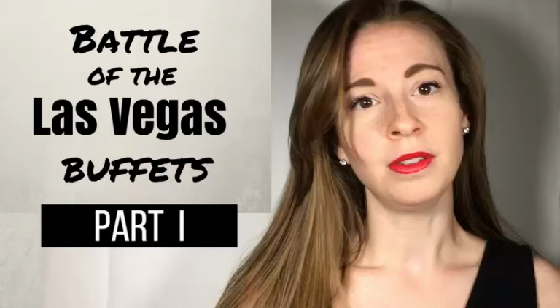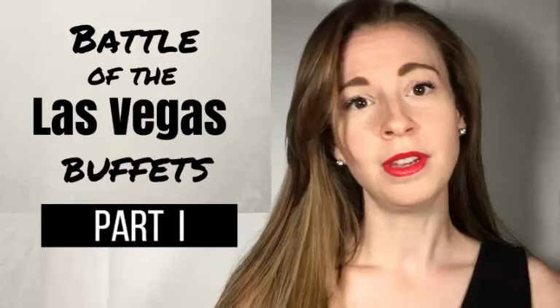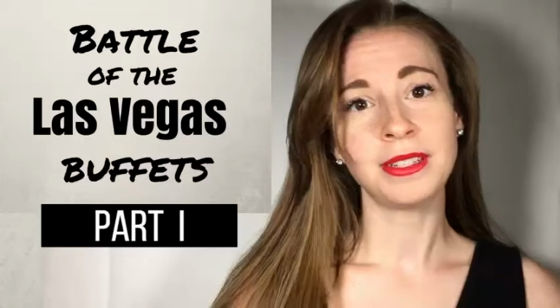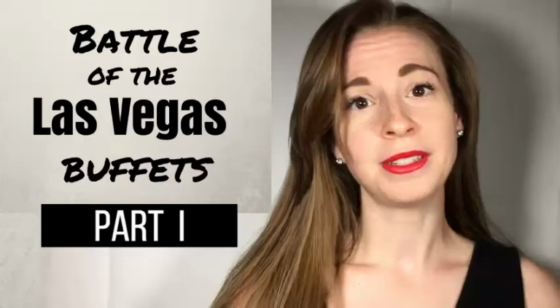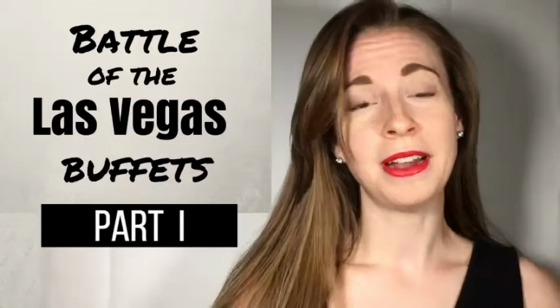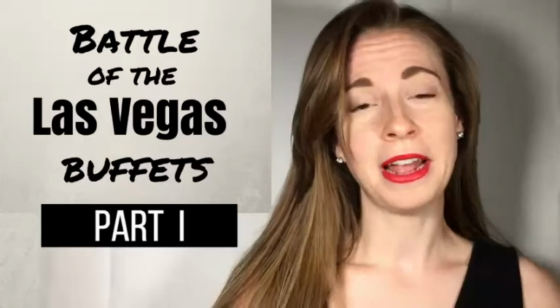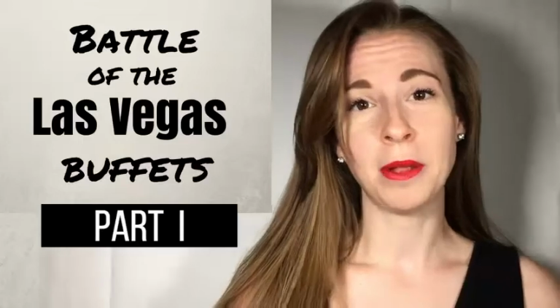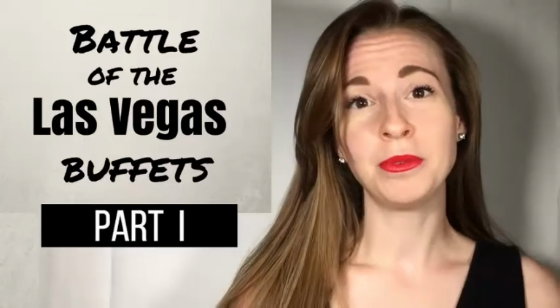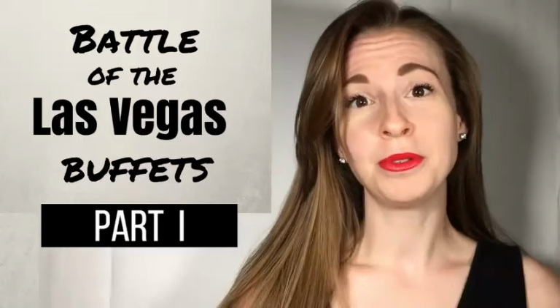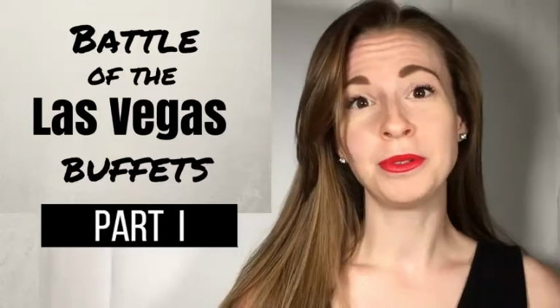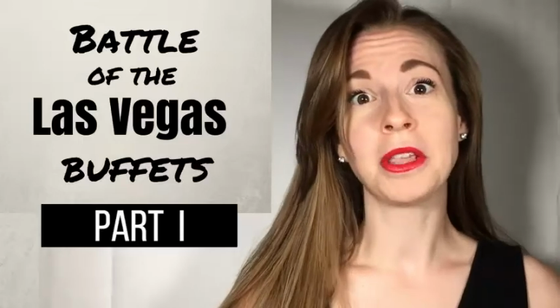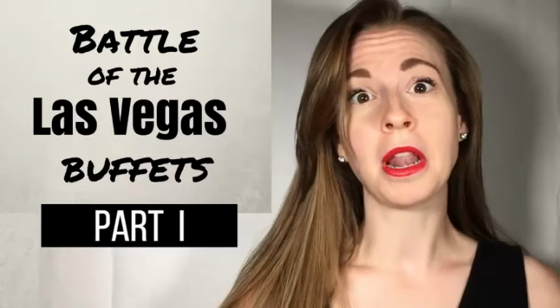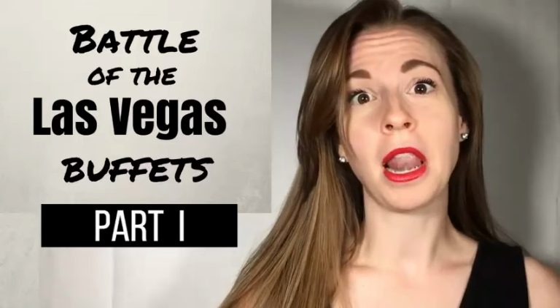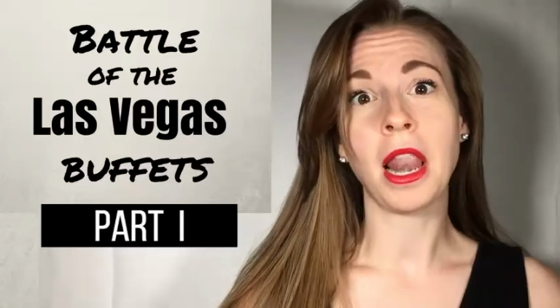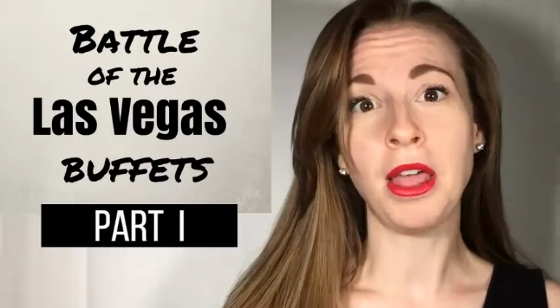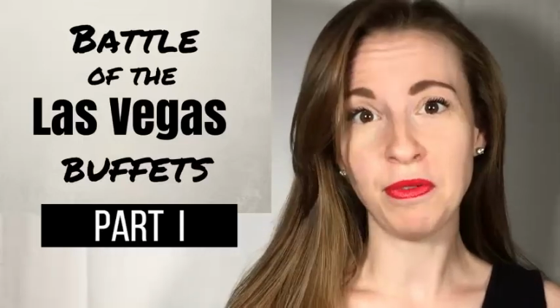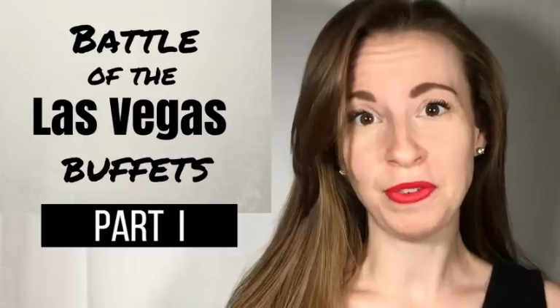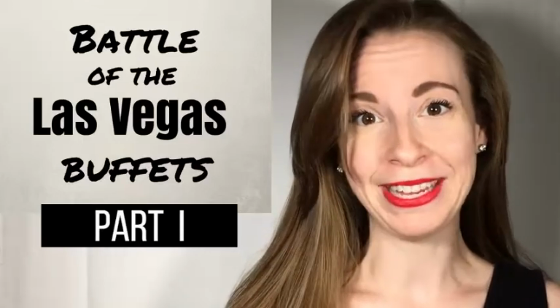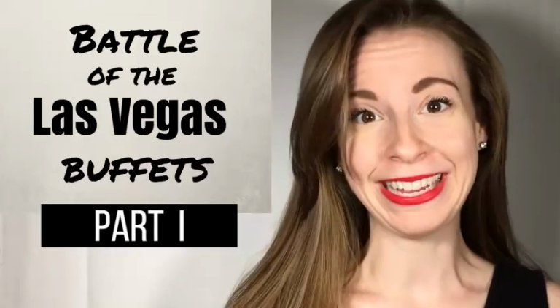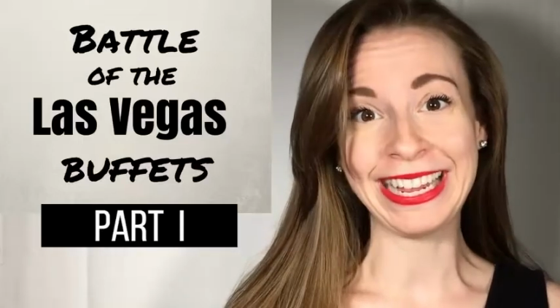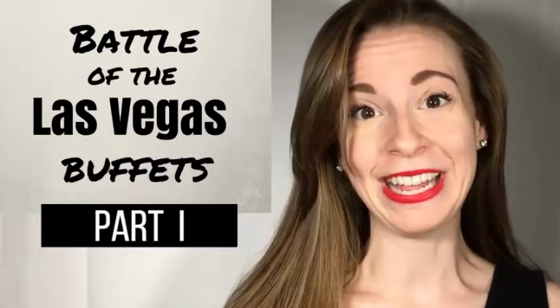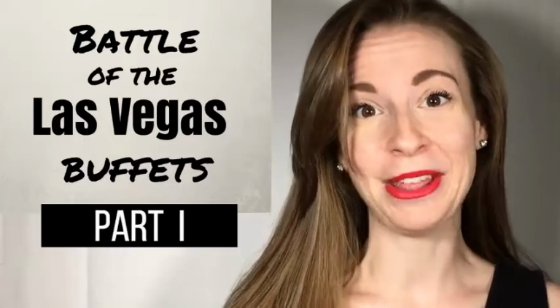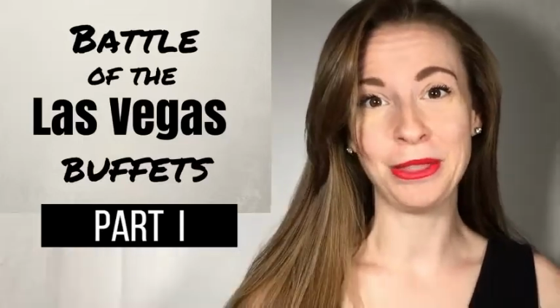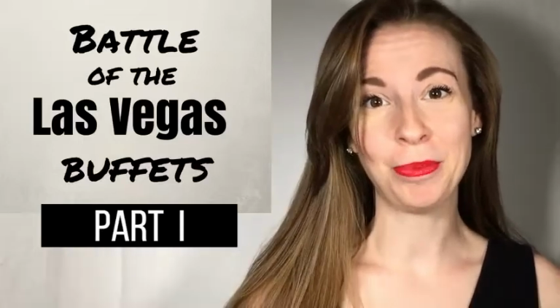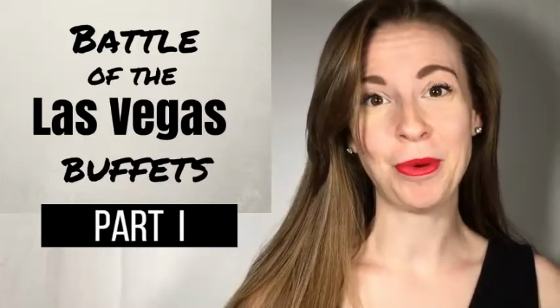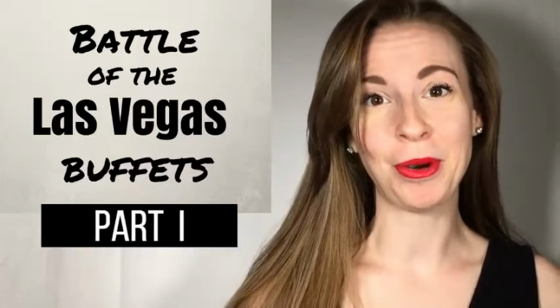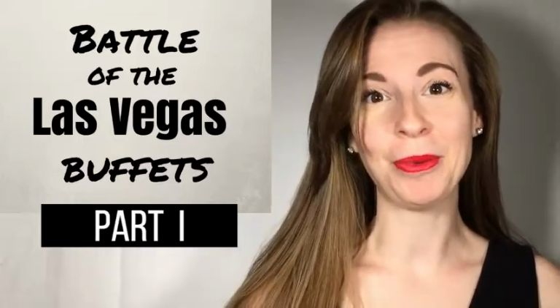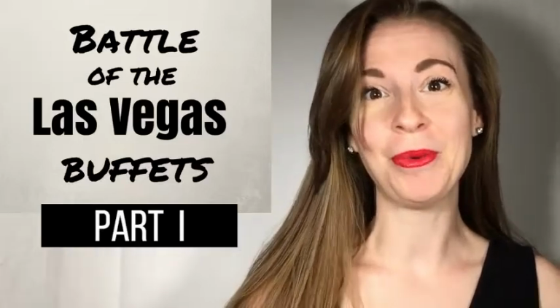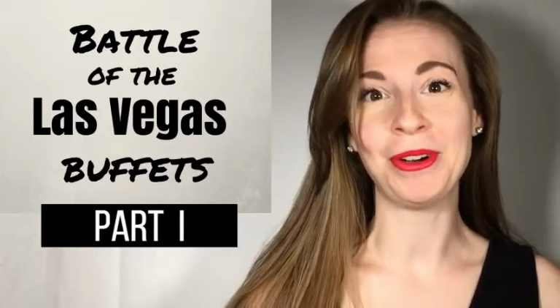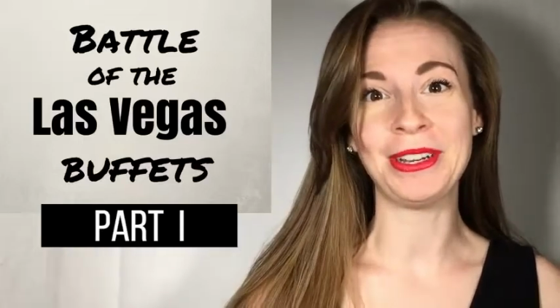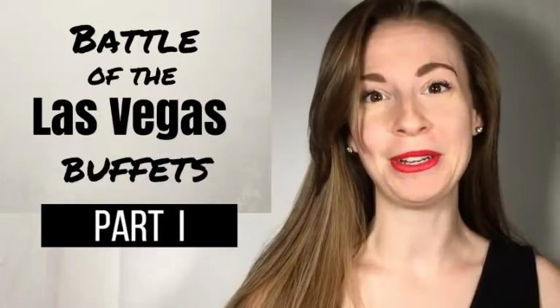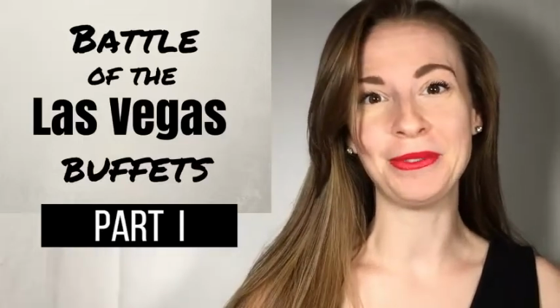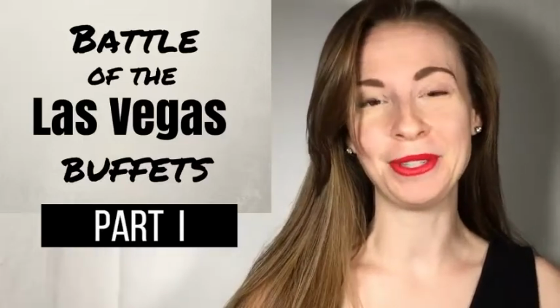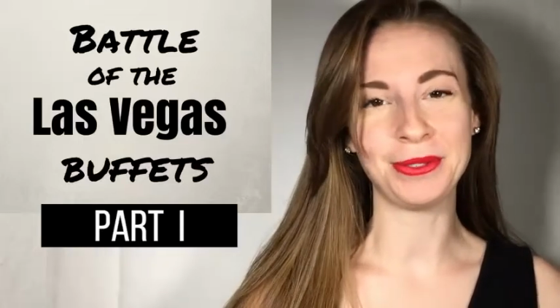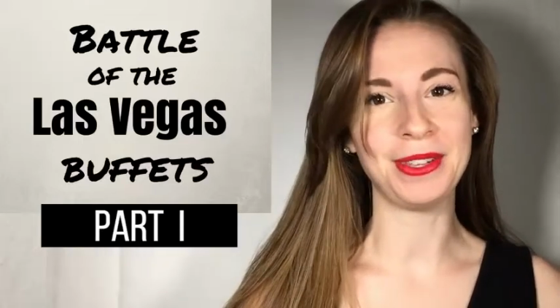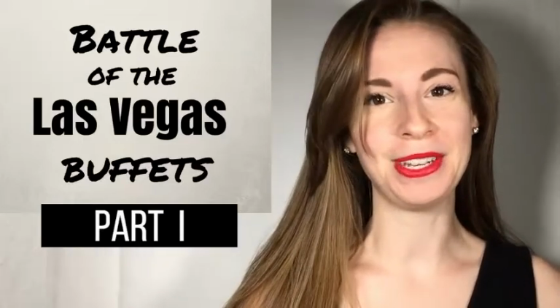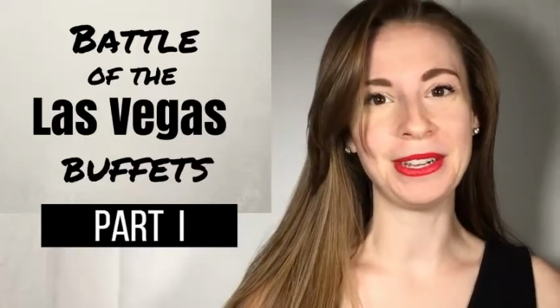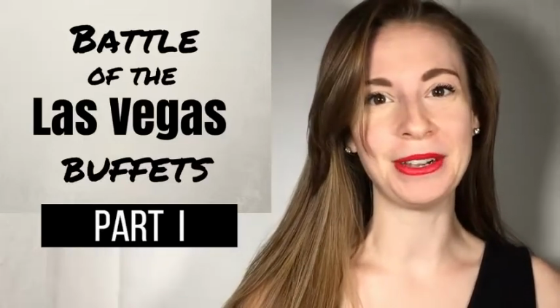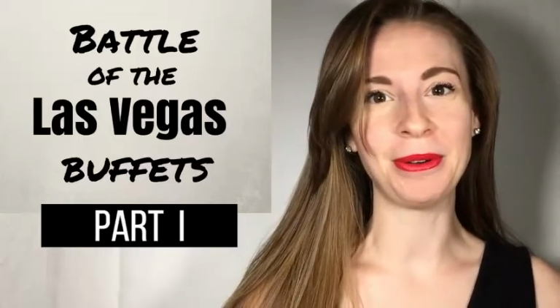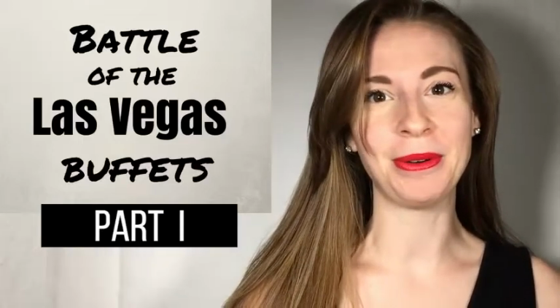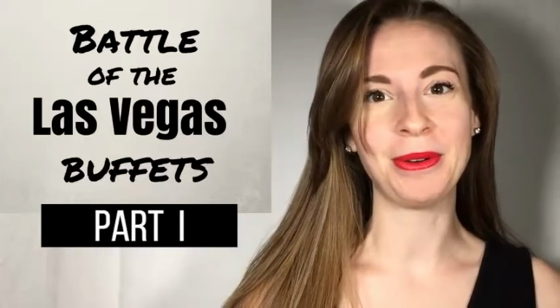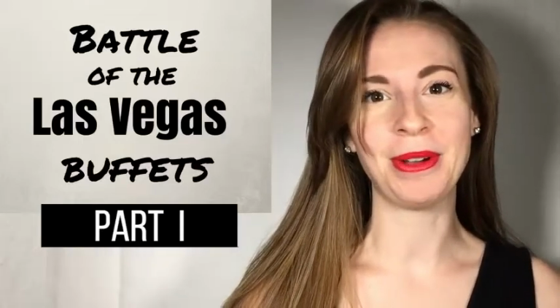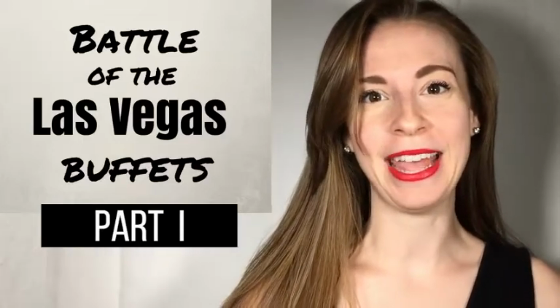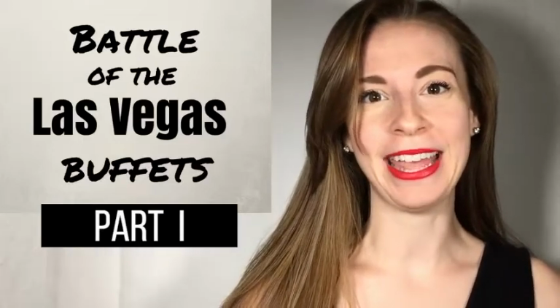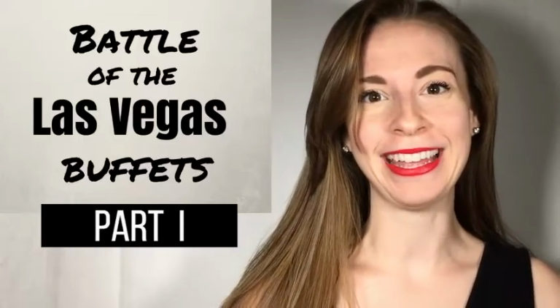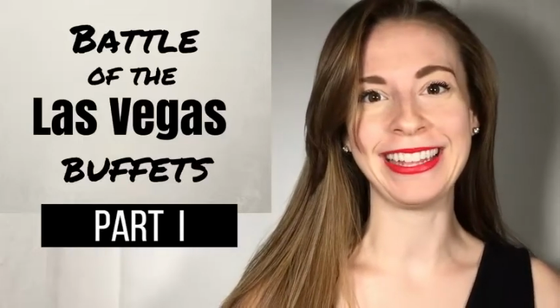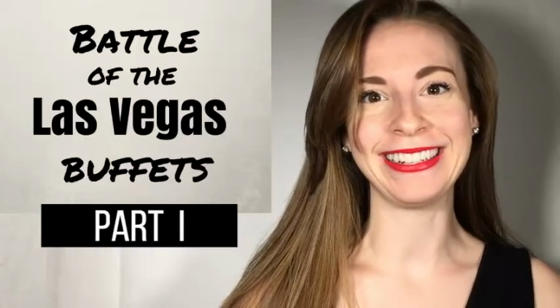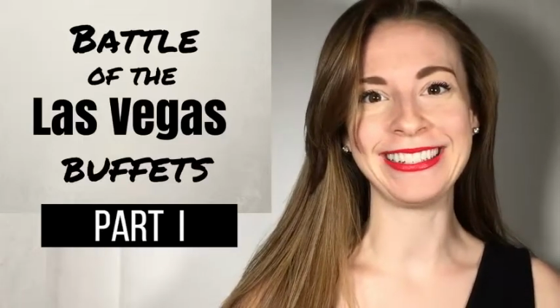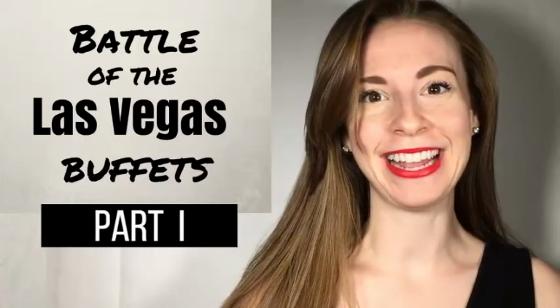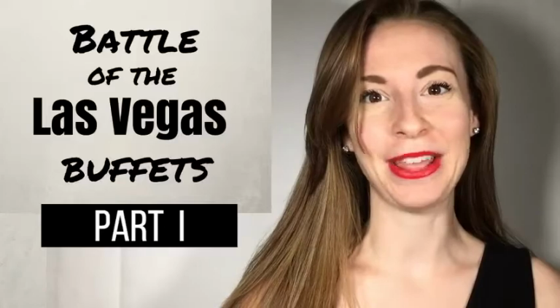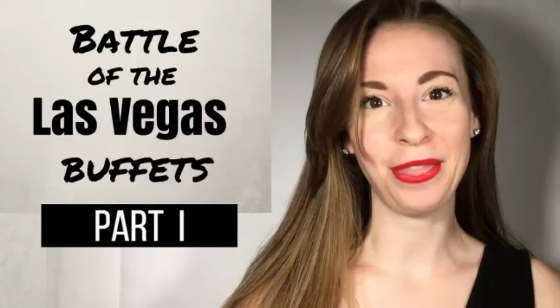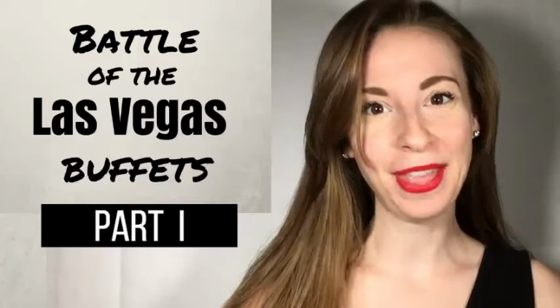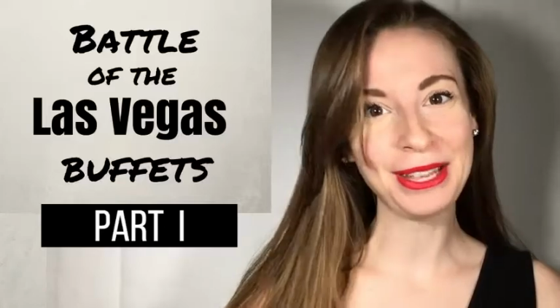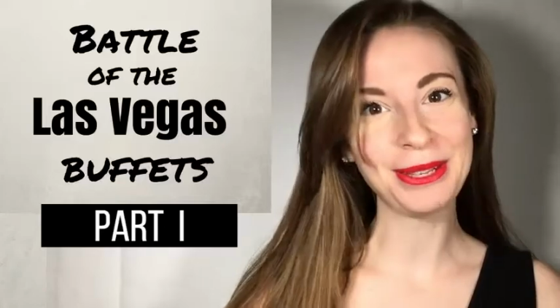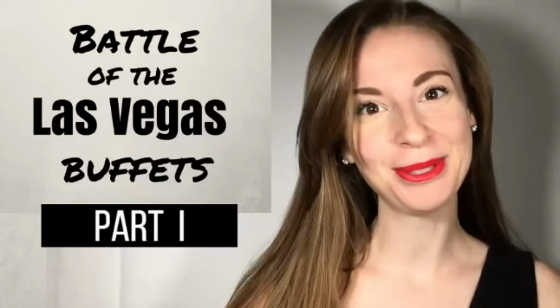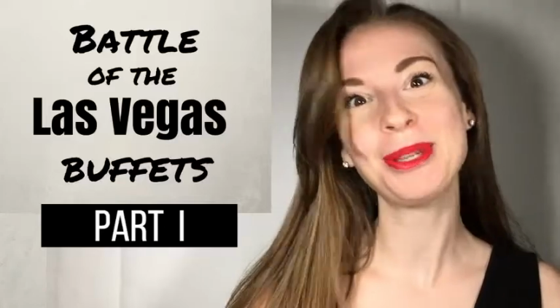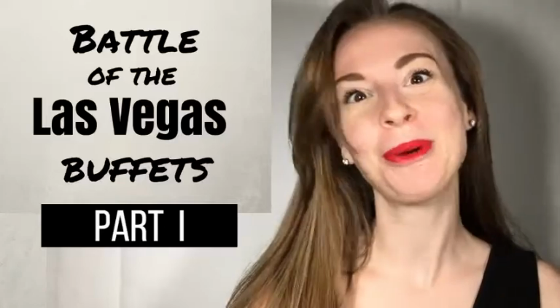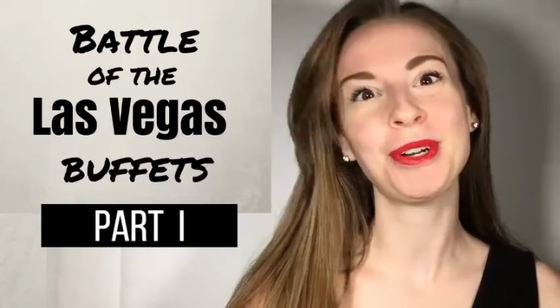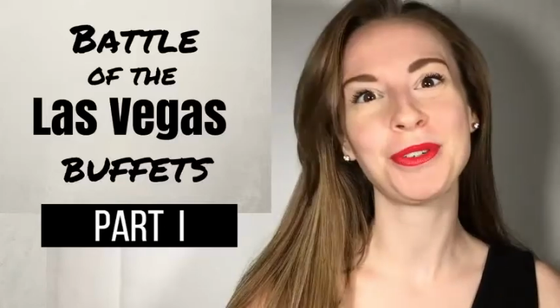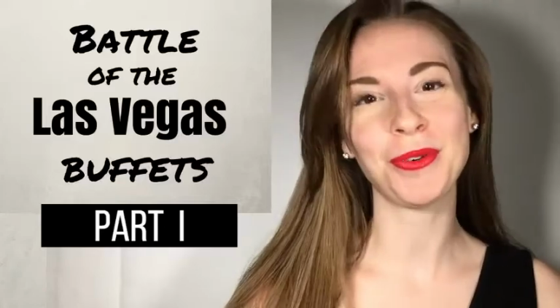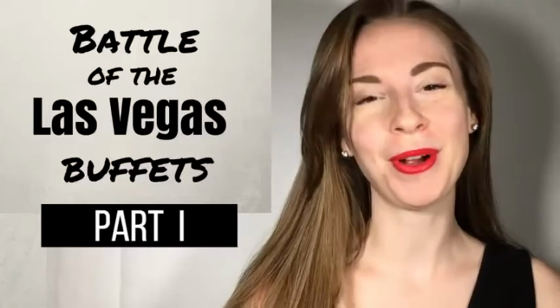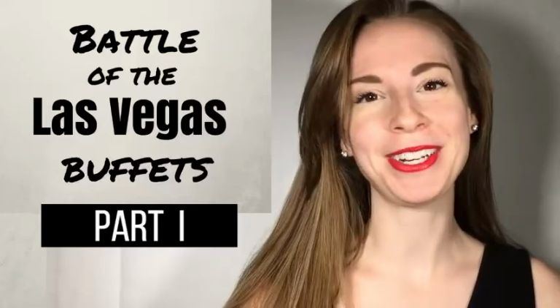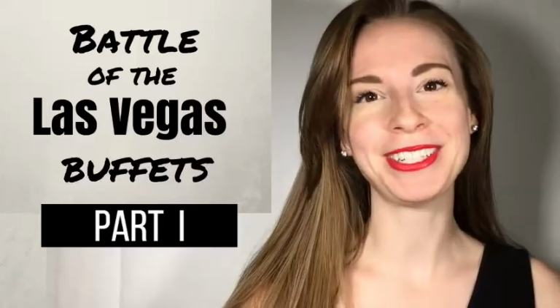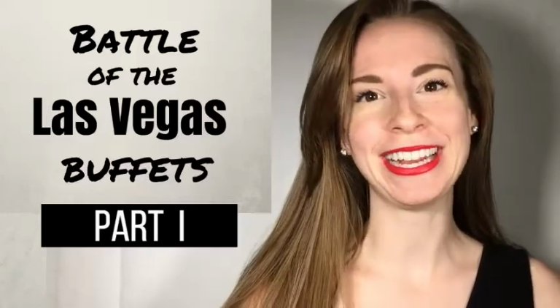You guys are absolutely loving part one of this video, and I thank you so much for watching.